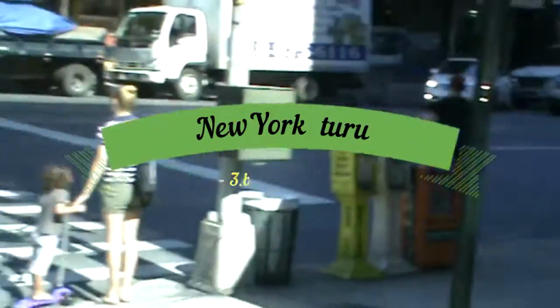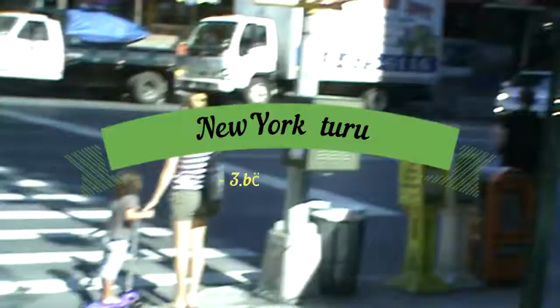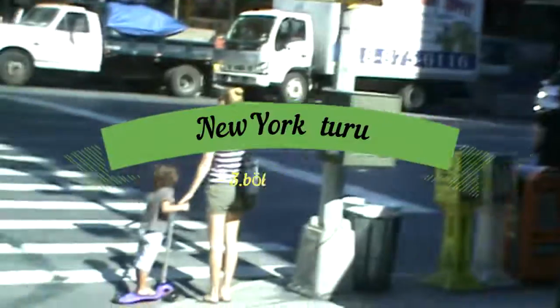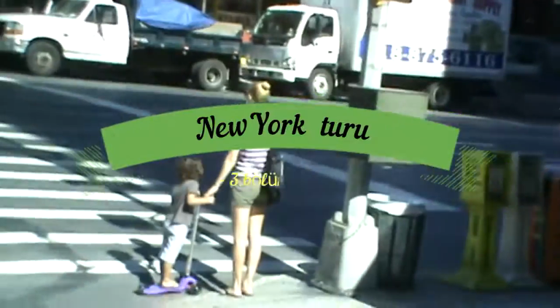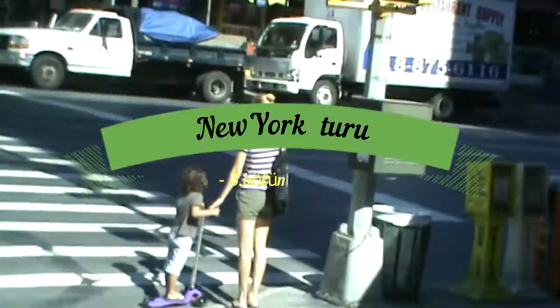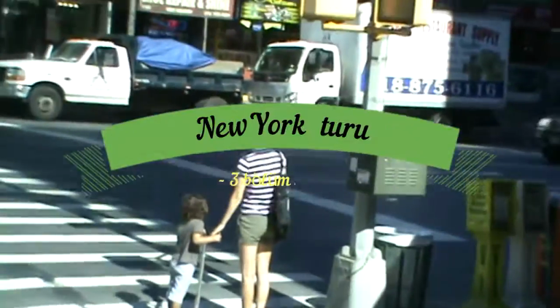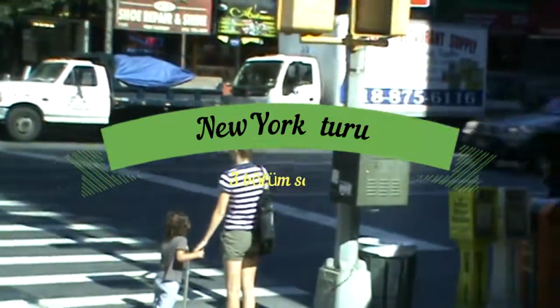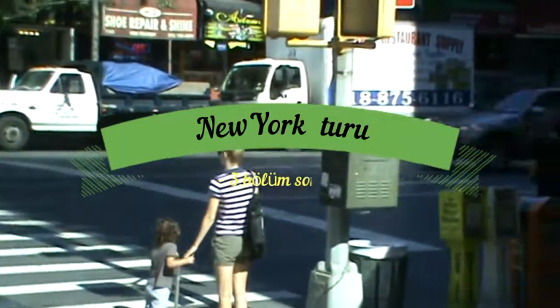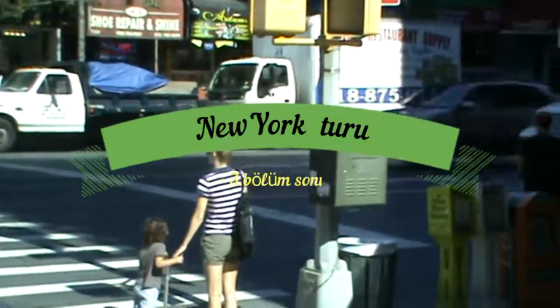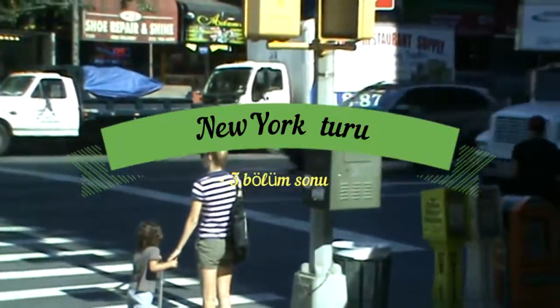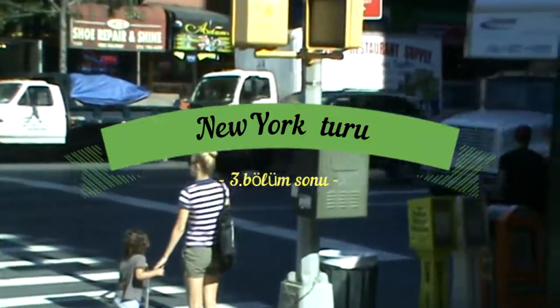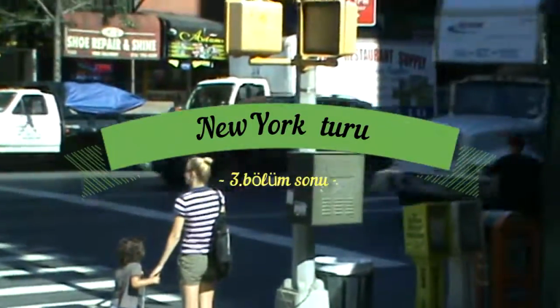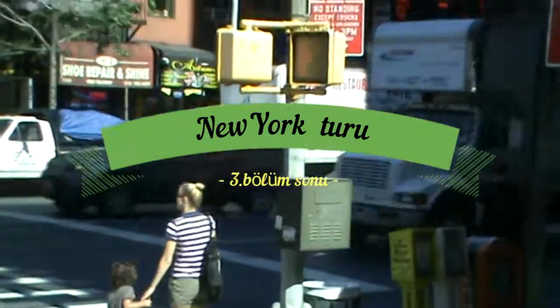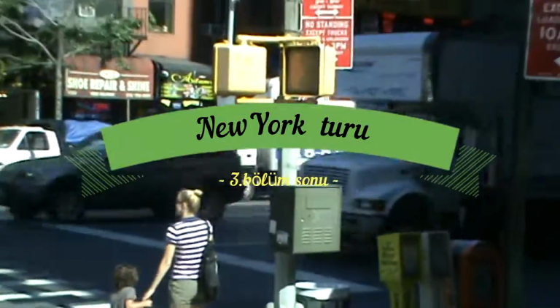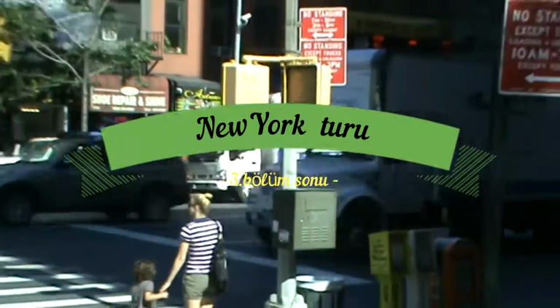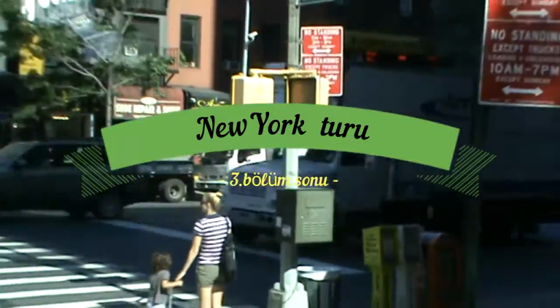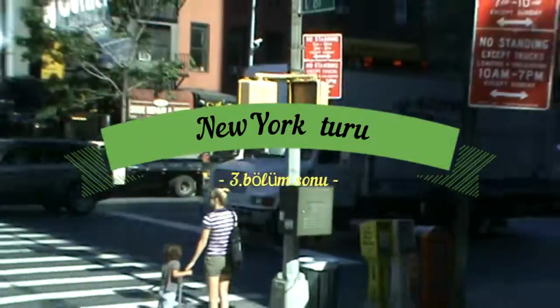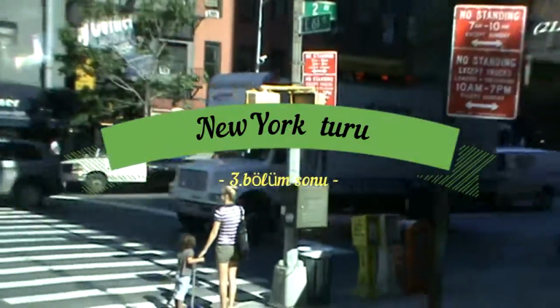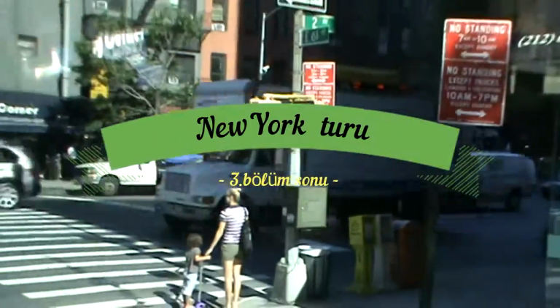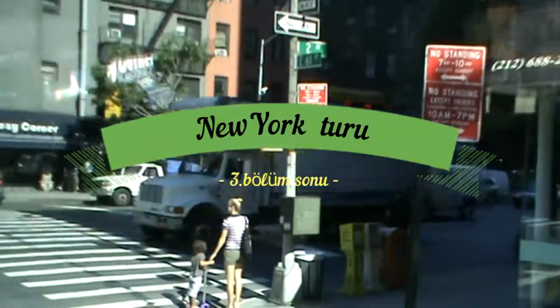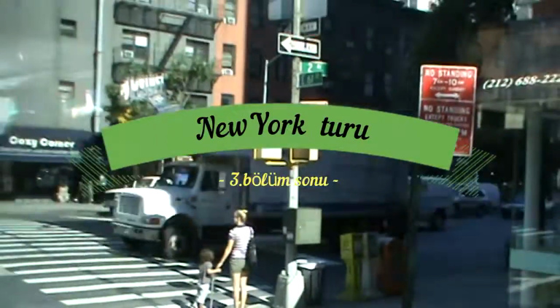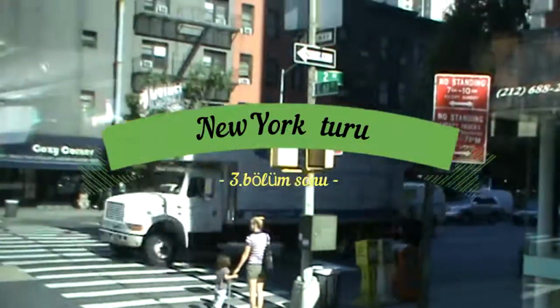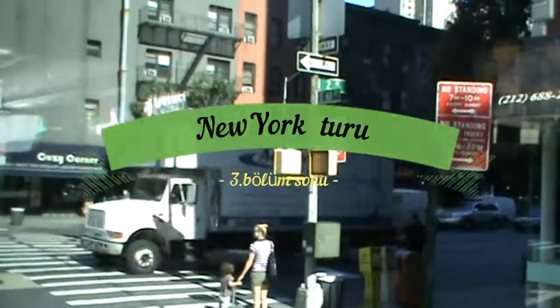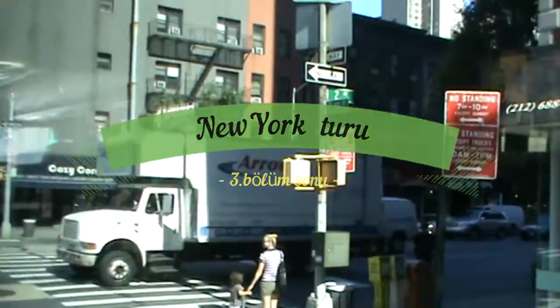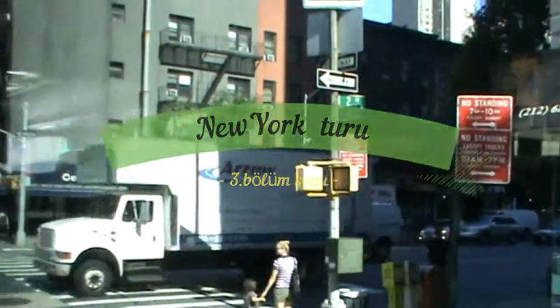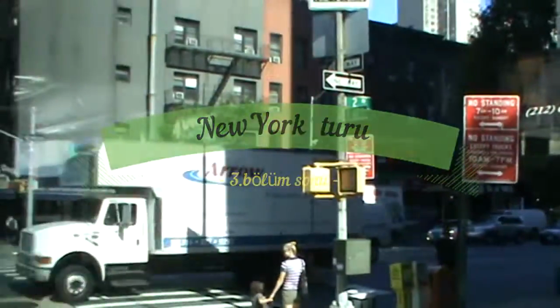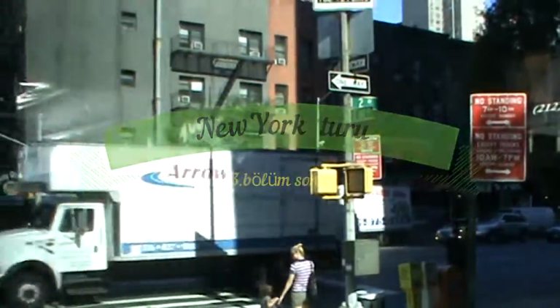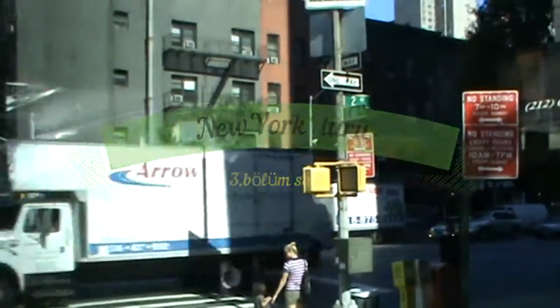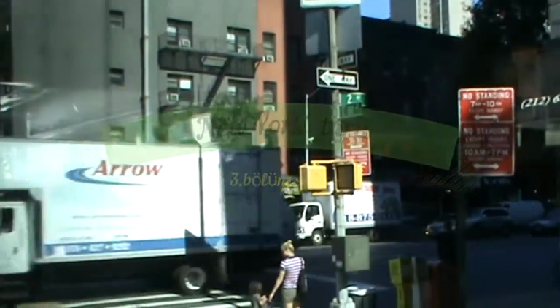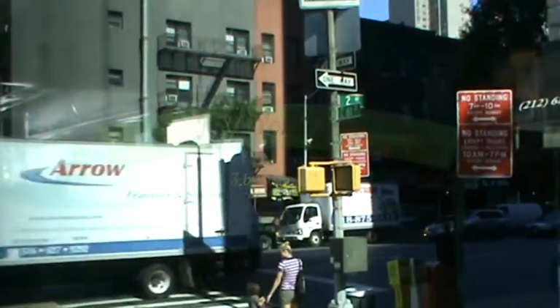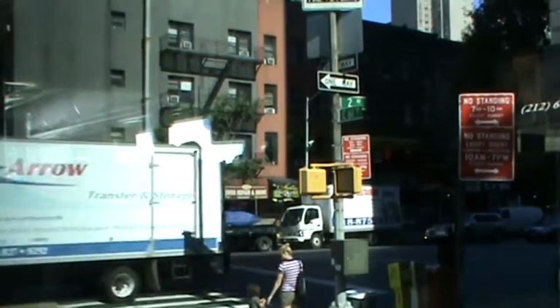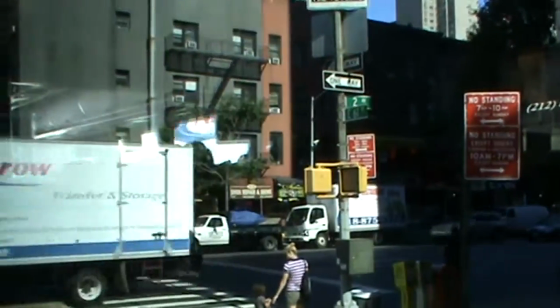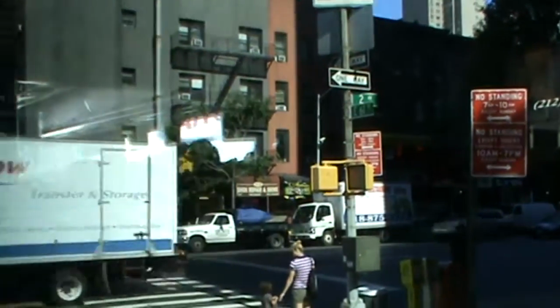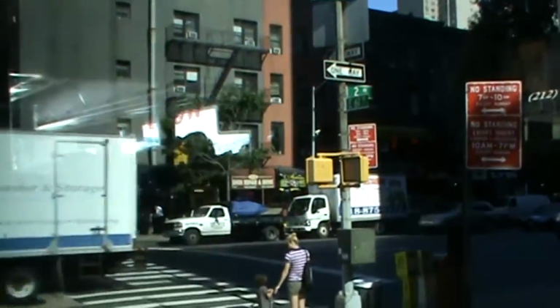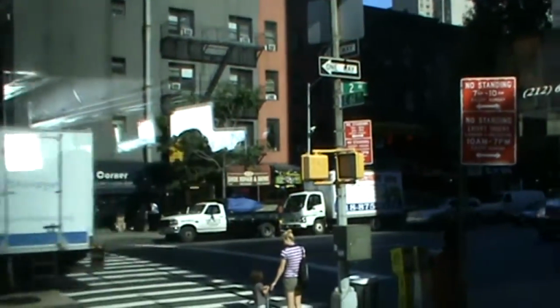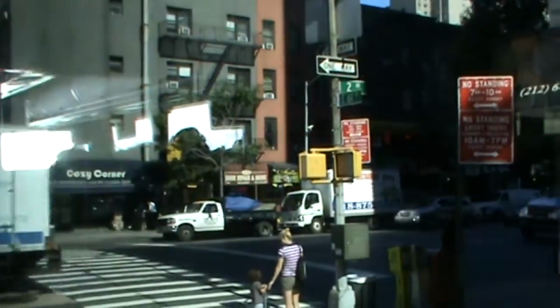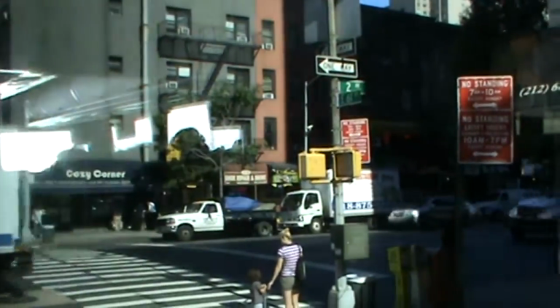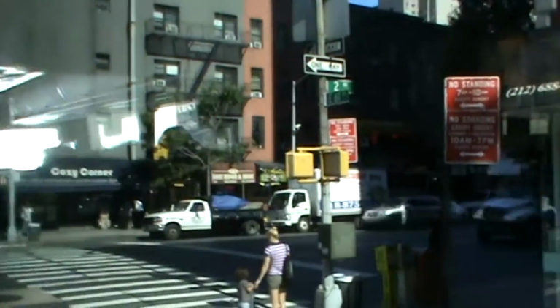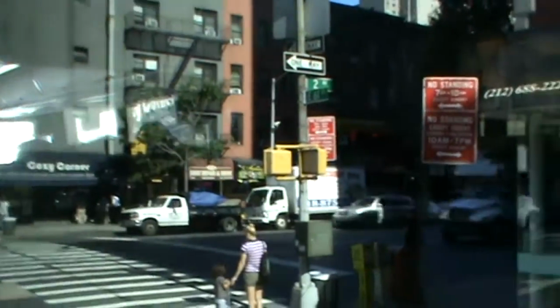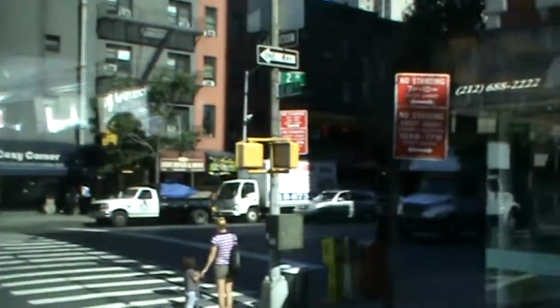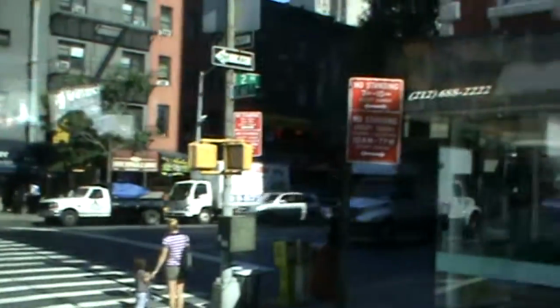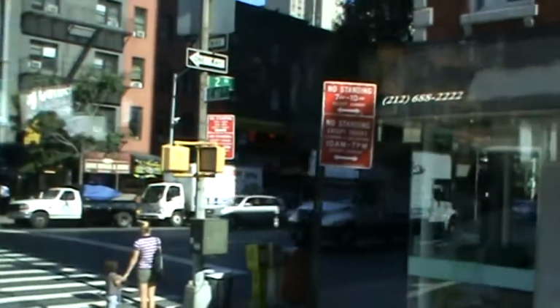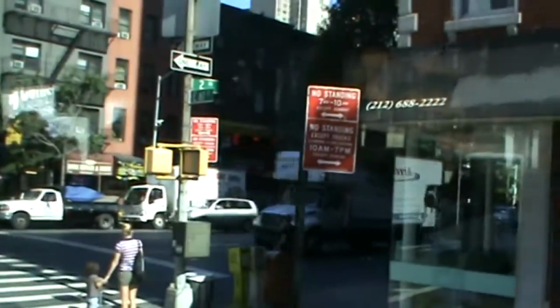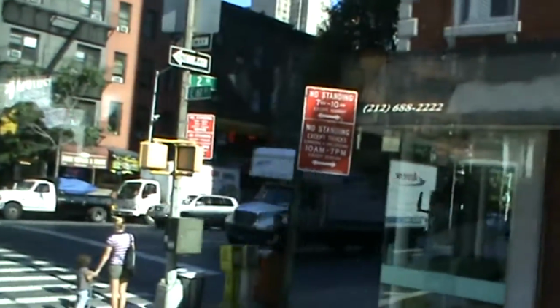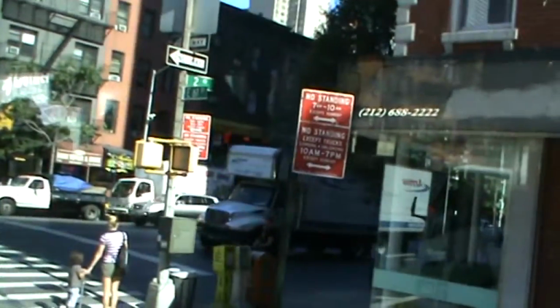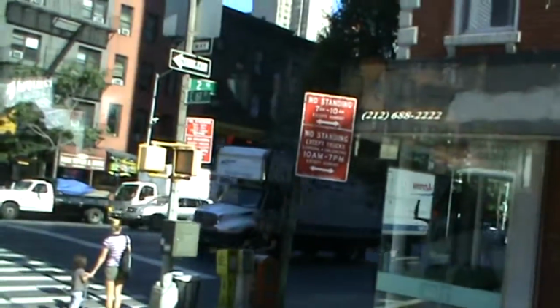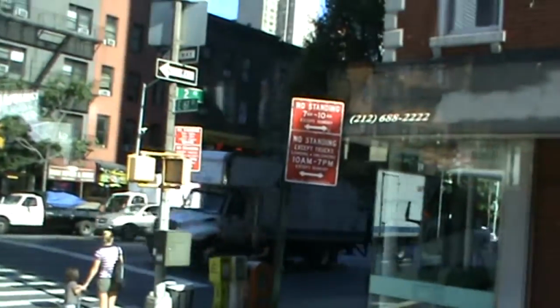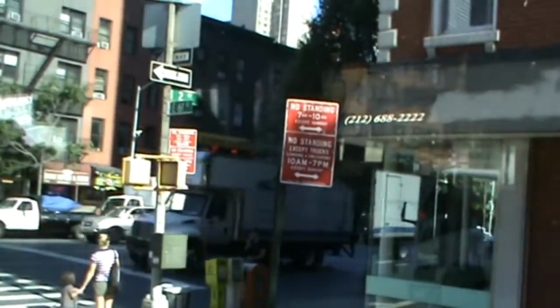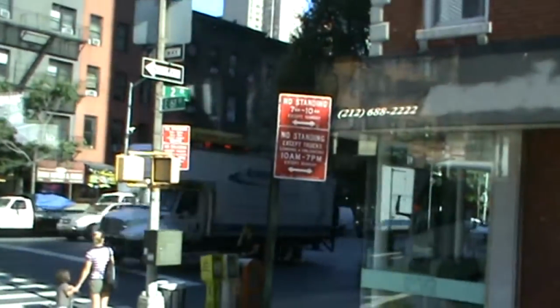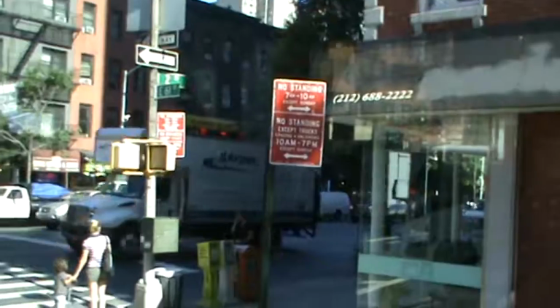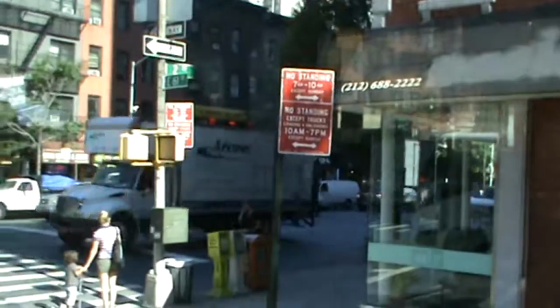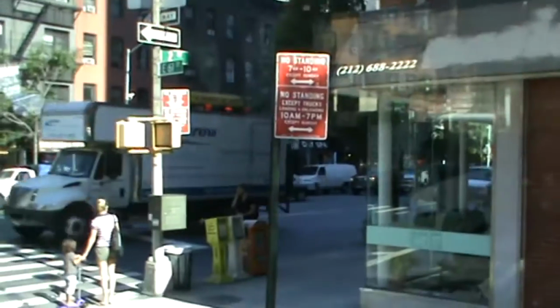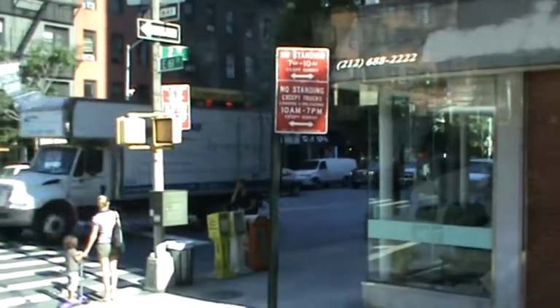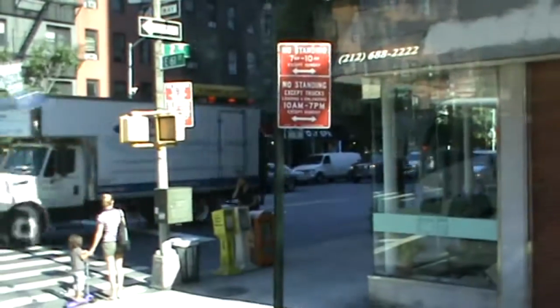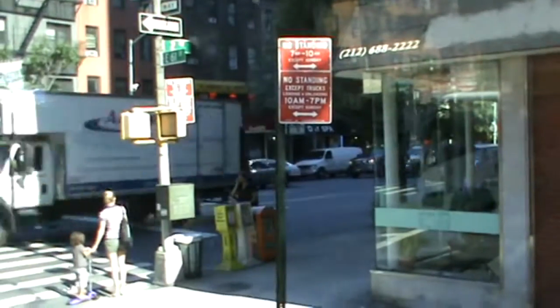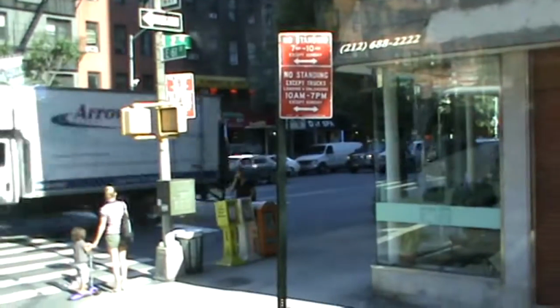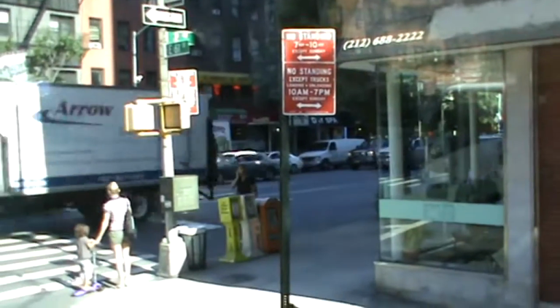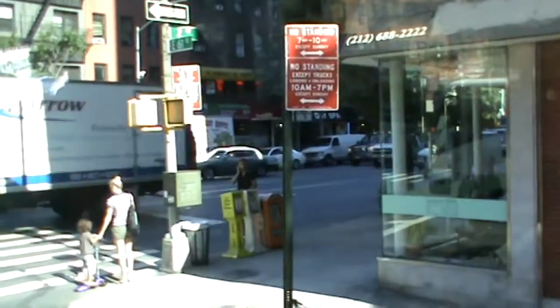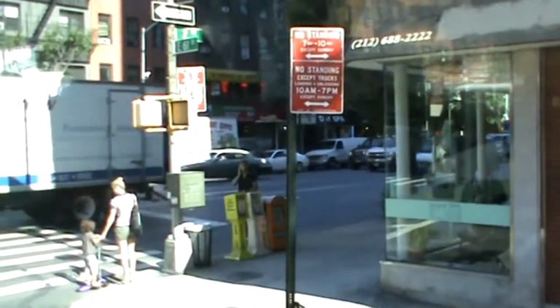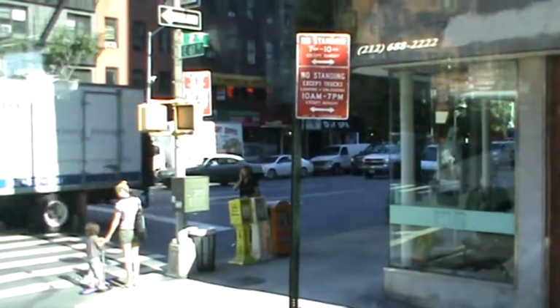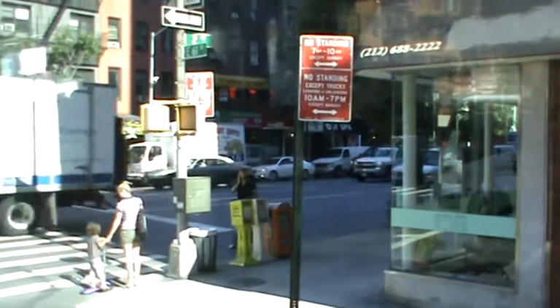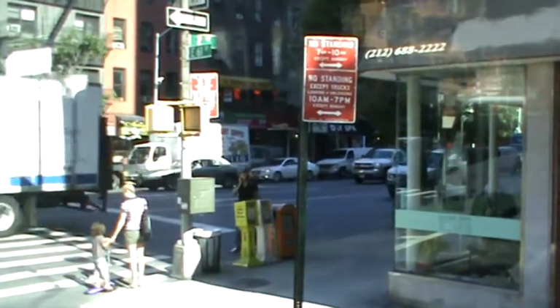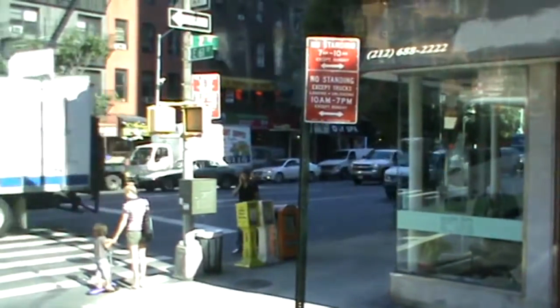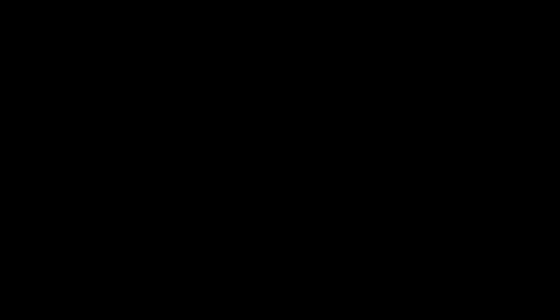Şimdi Harlem ve Doğu Harlem bölgesine doğru ilerliyoruz.